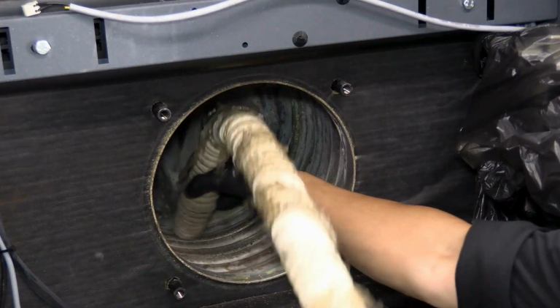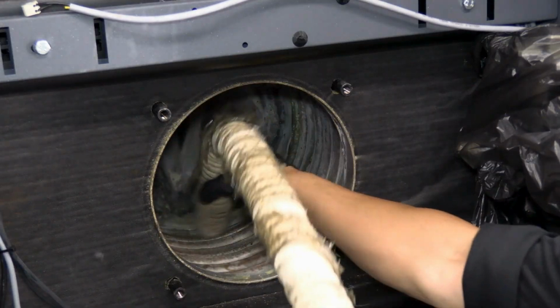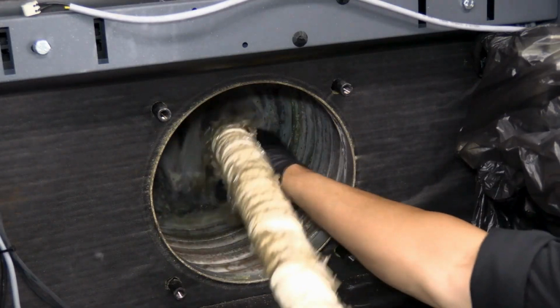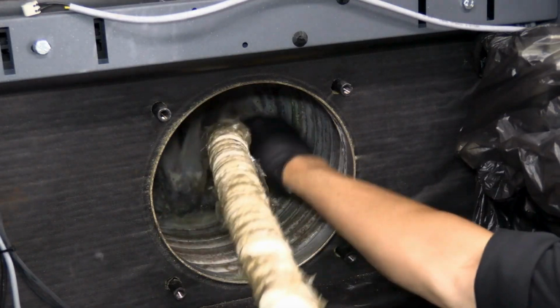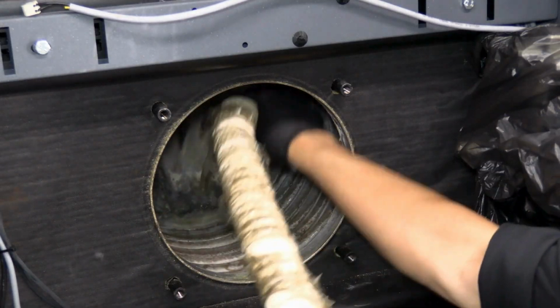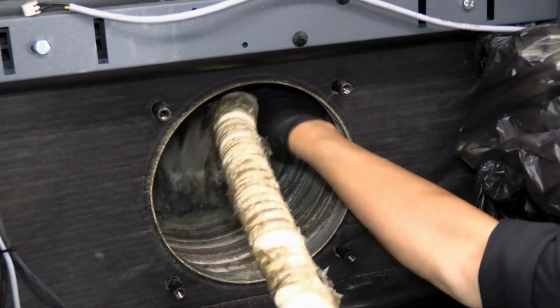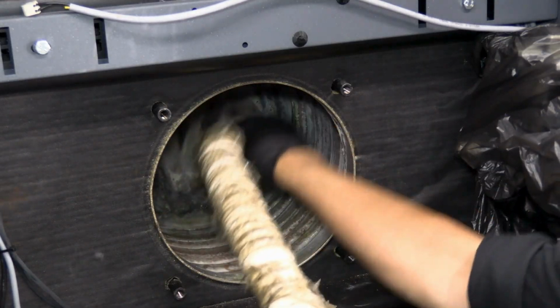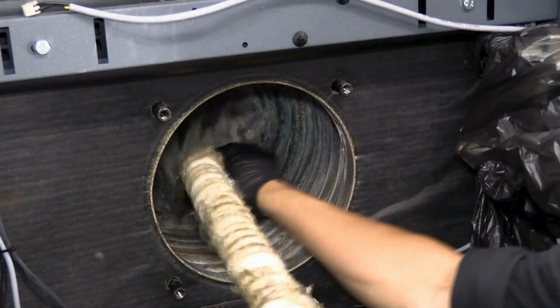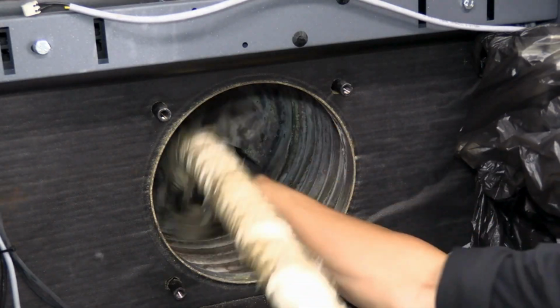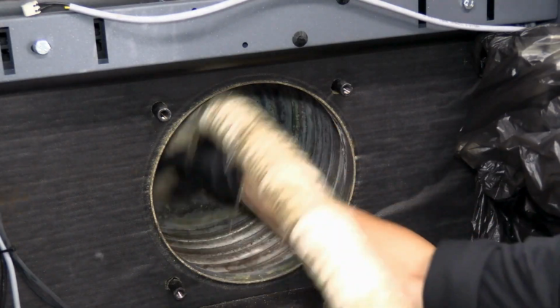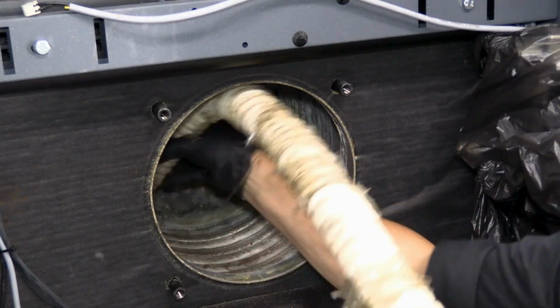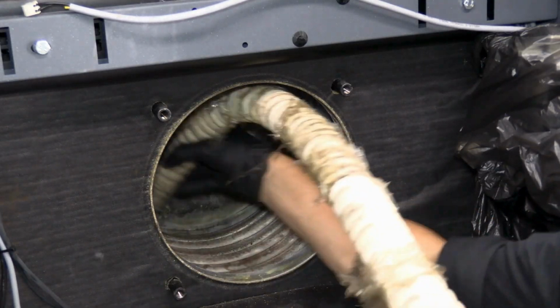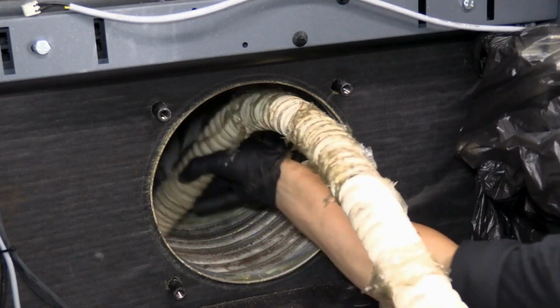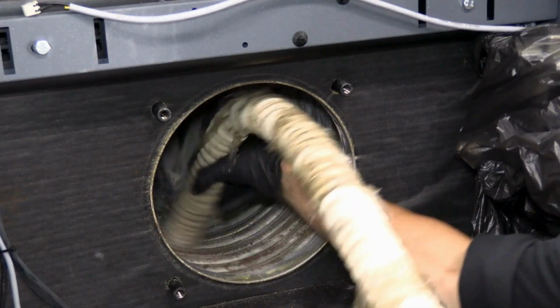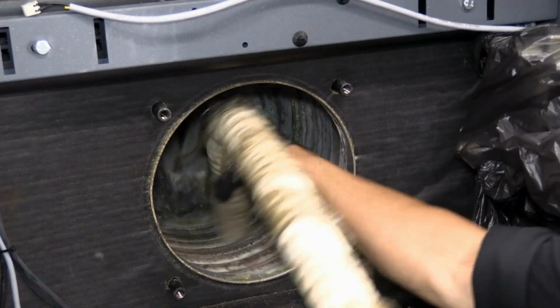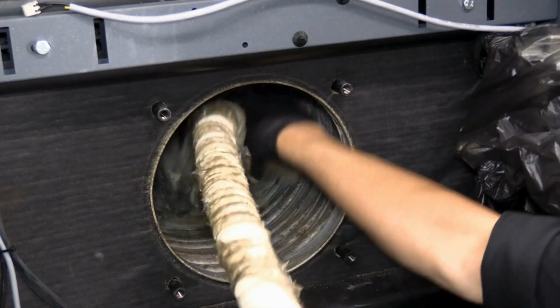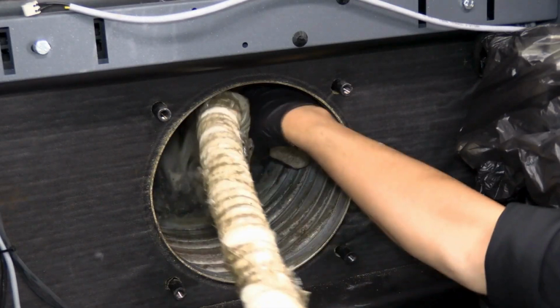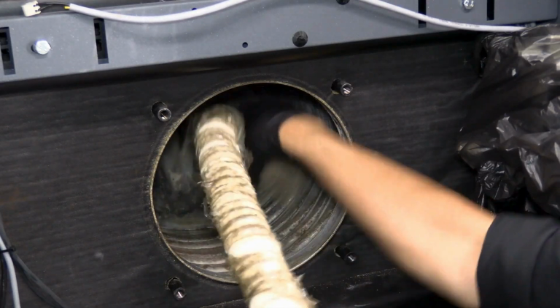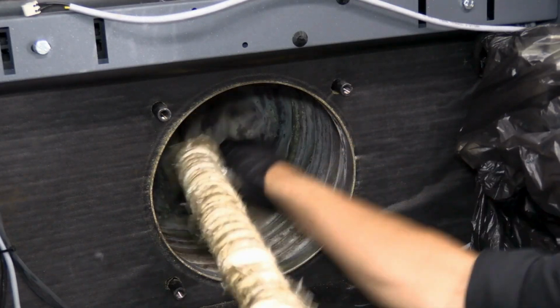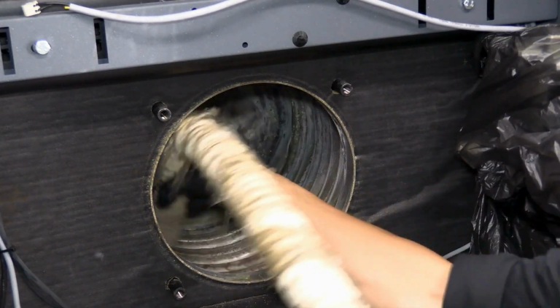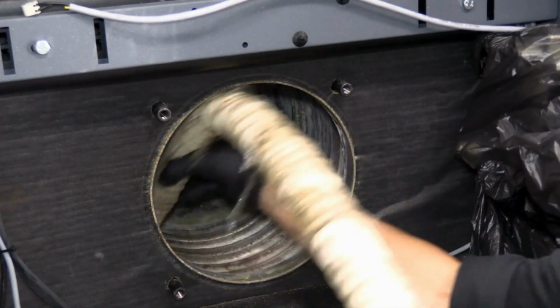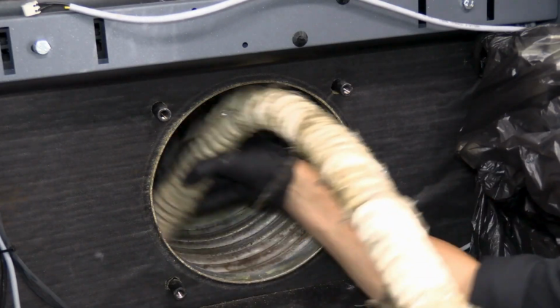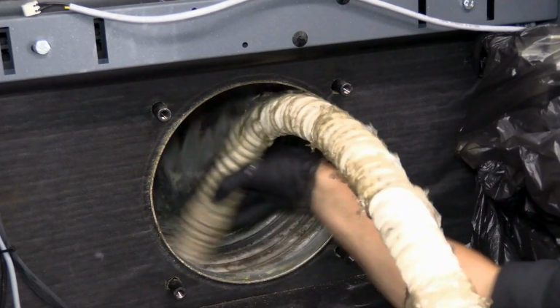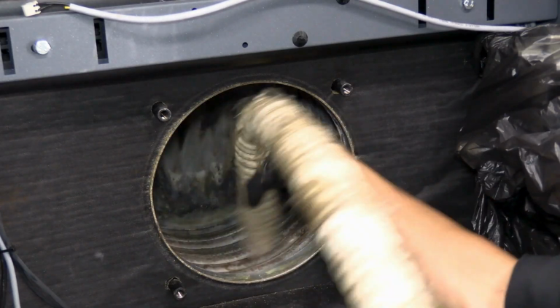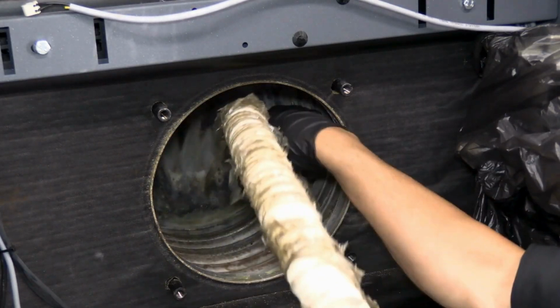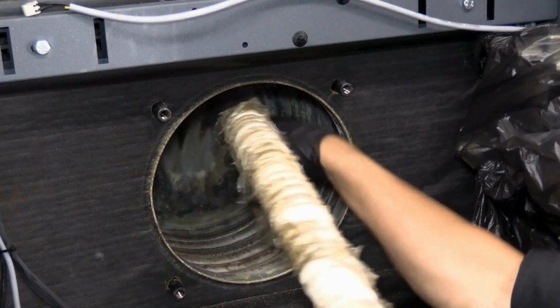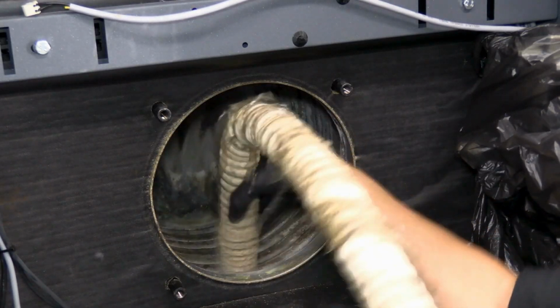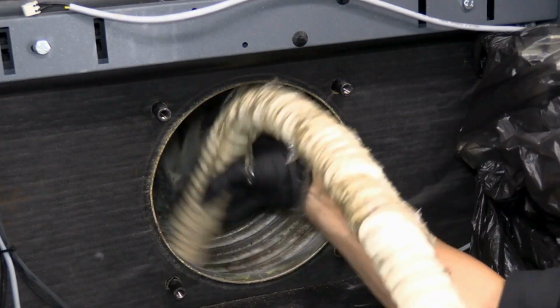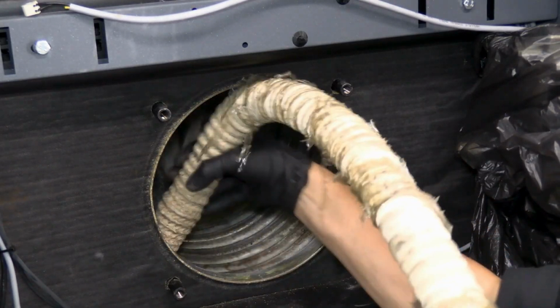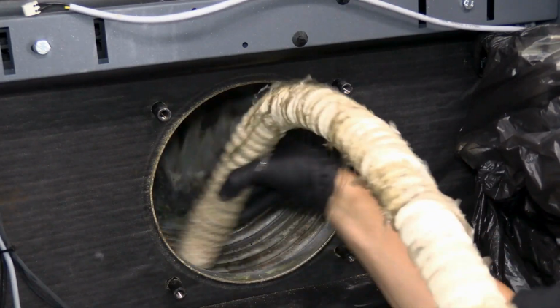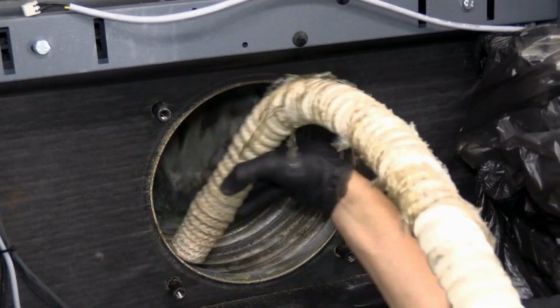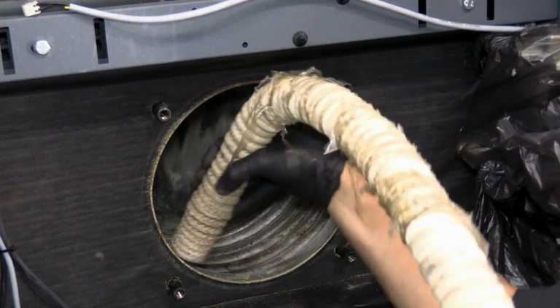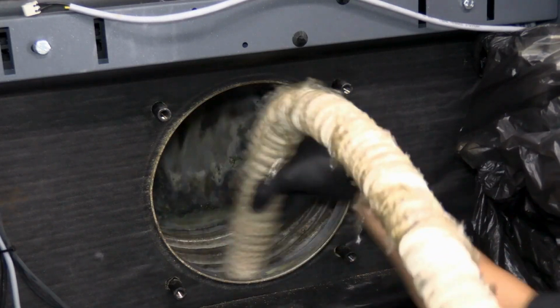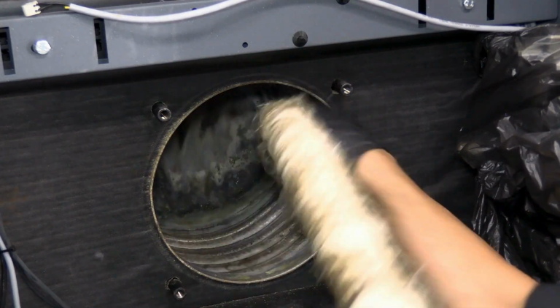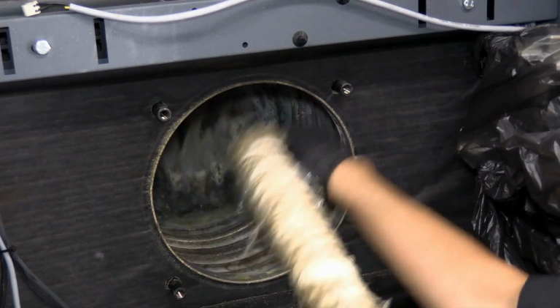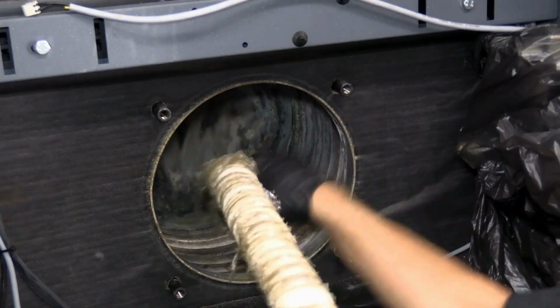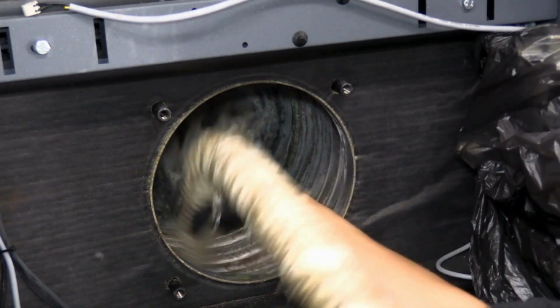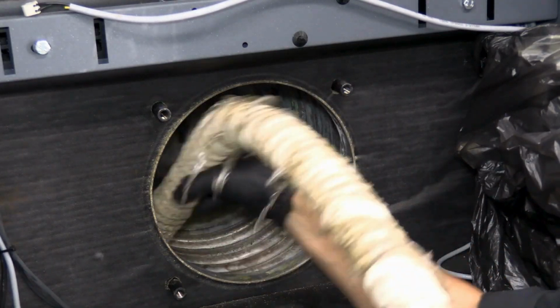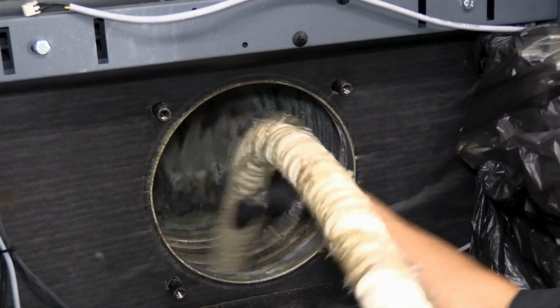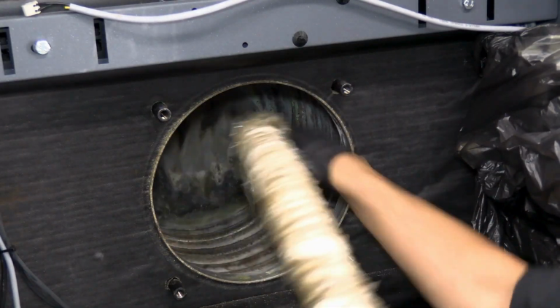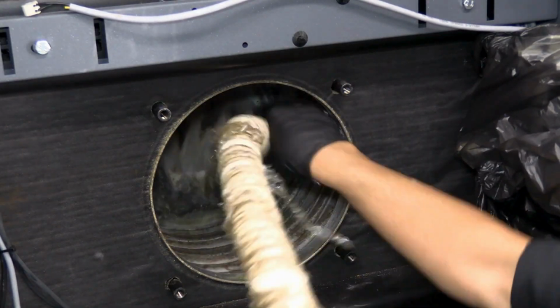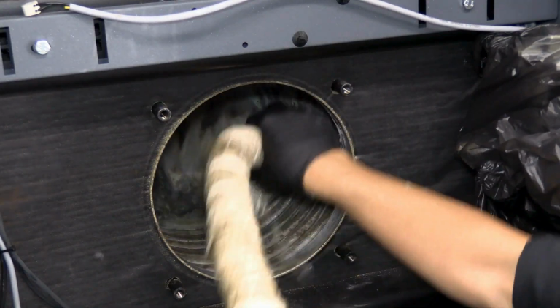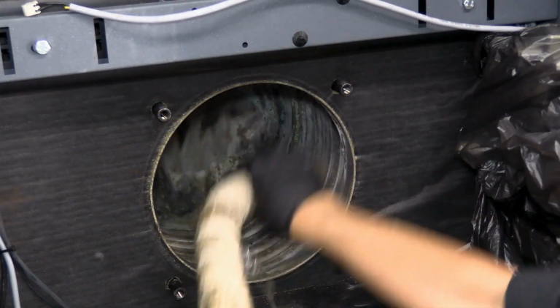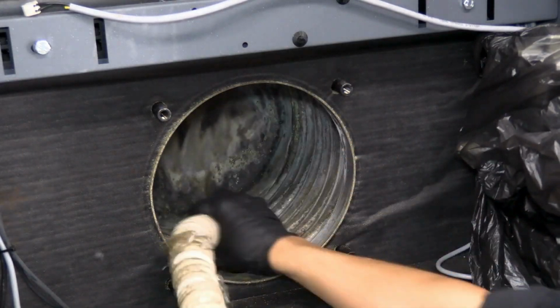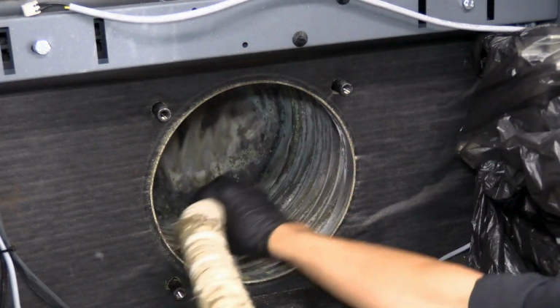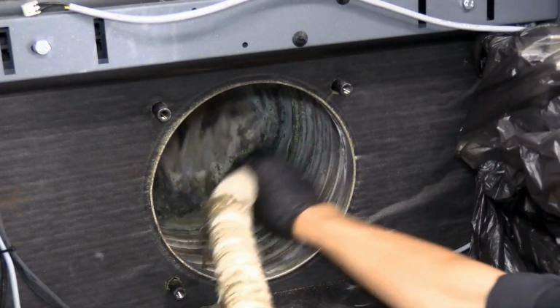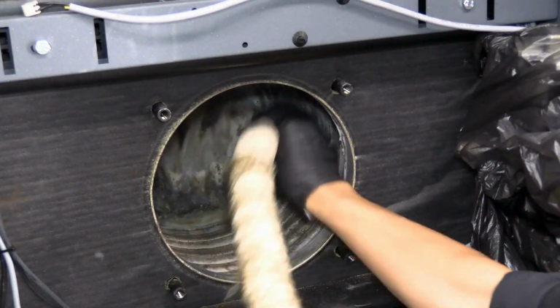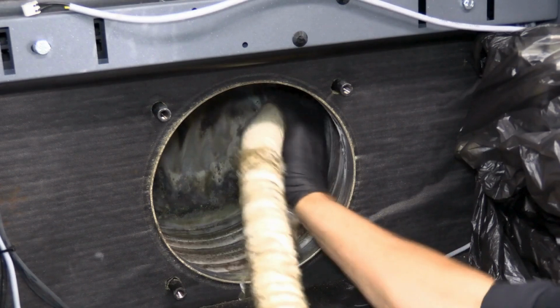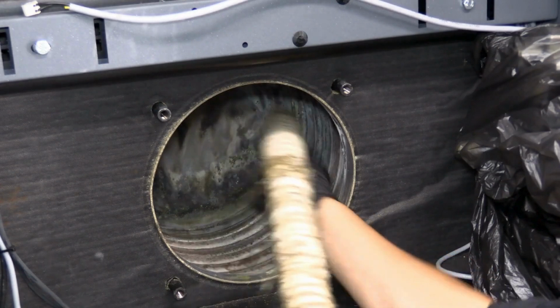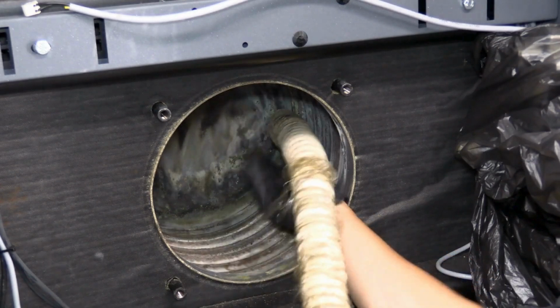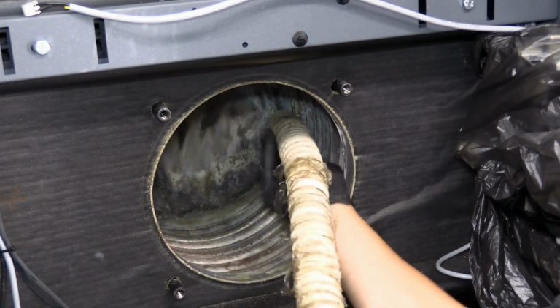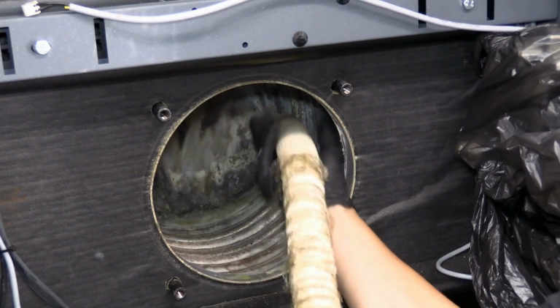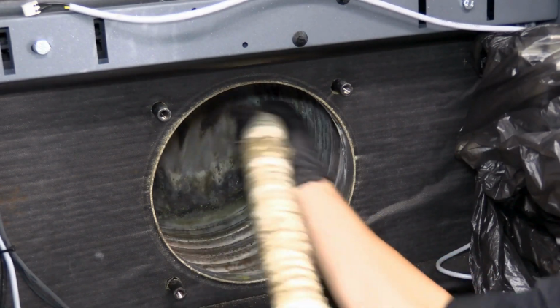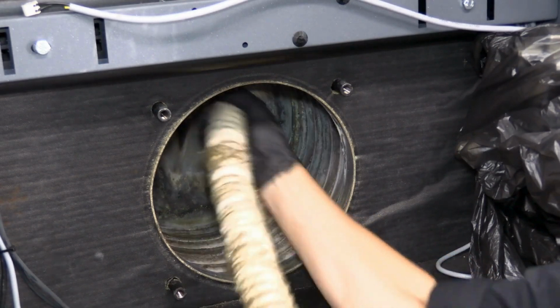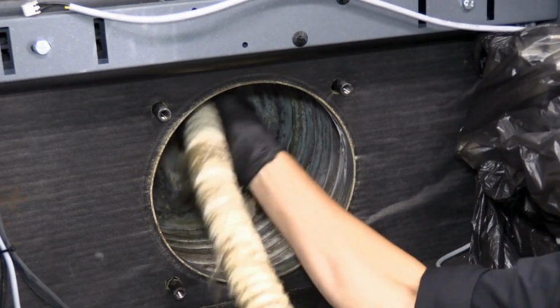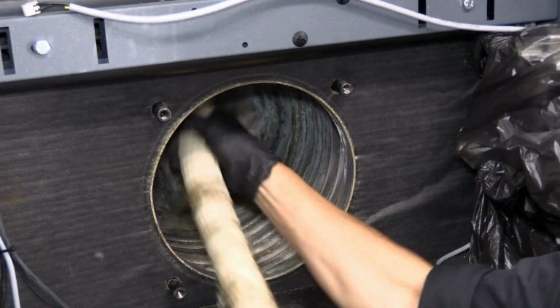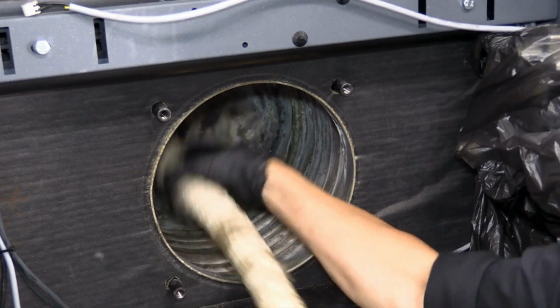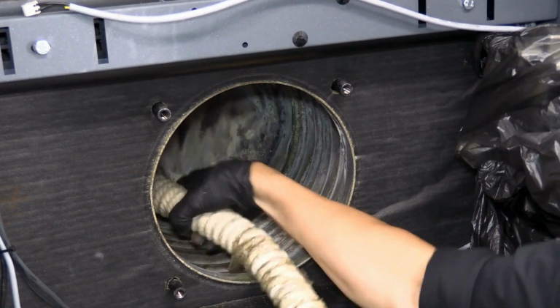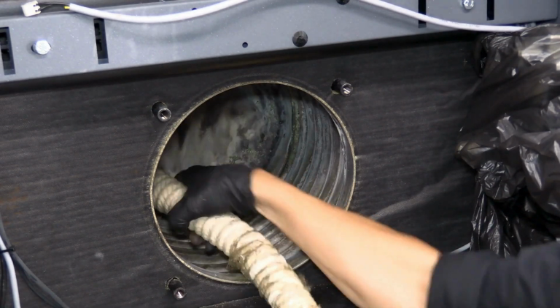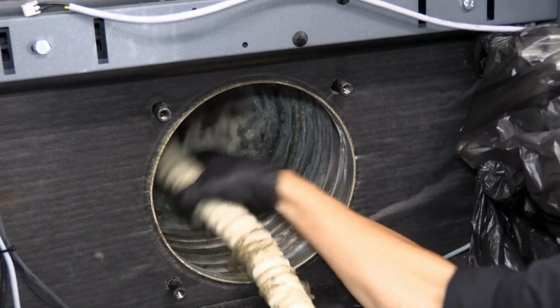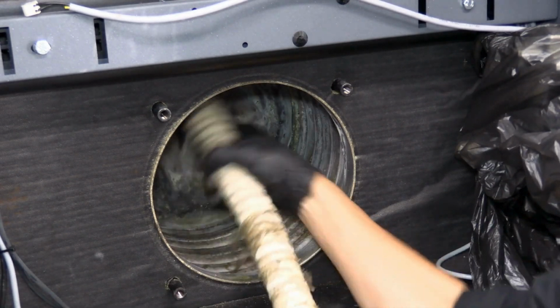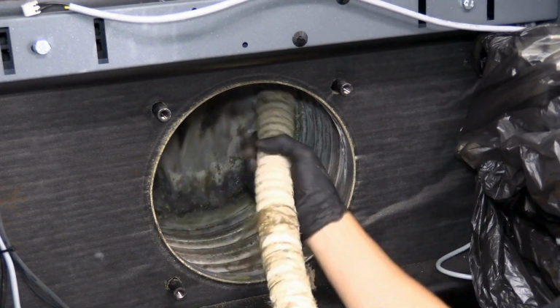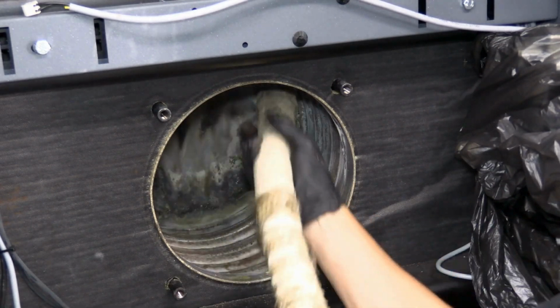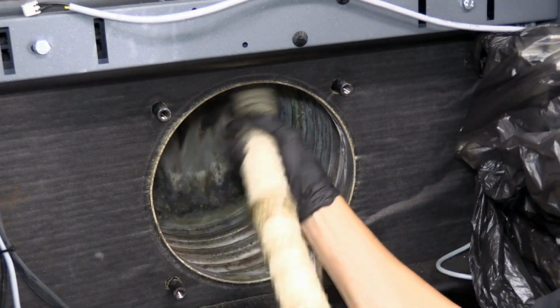Once we're done brushing, it's good to run the vacuum through those pockets just to capture anything that may have fallen into them.